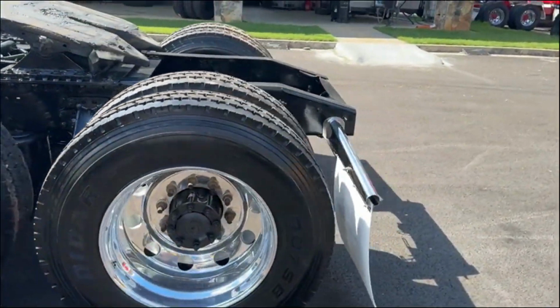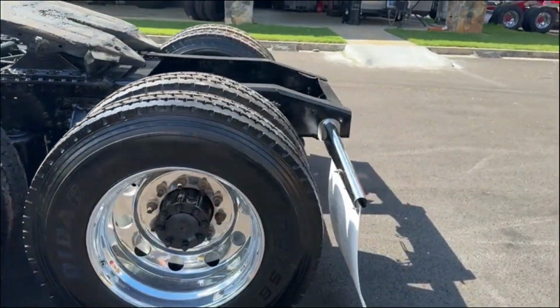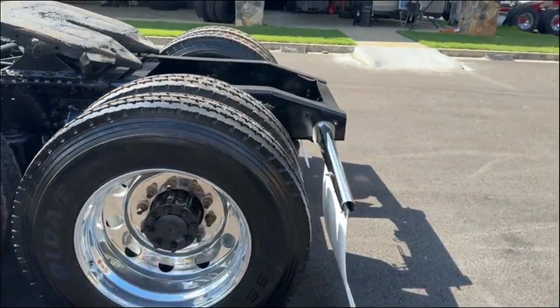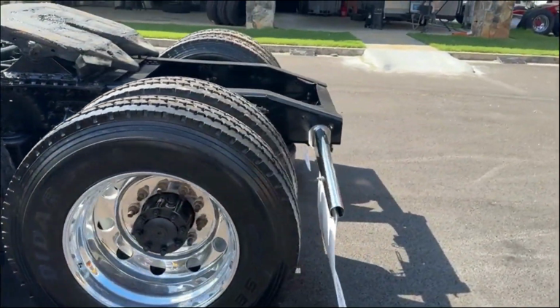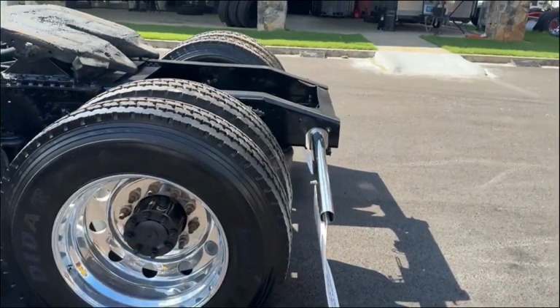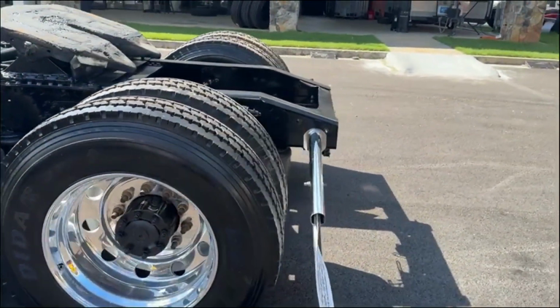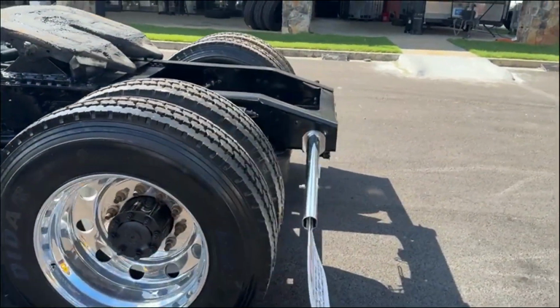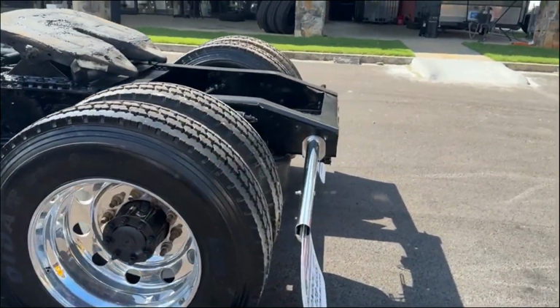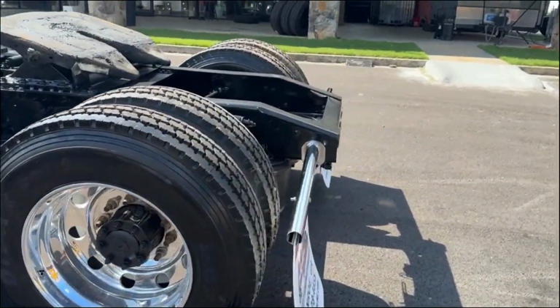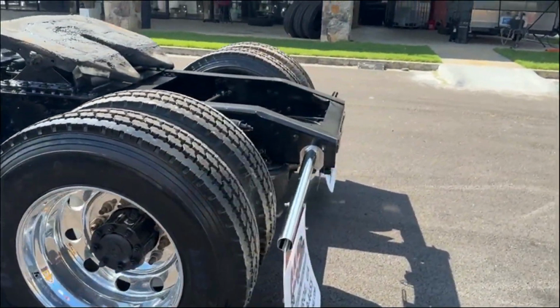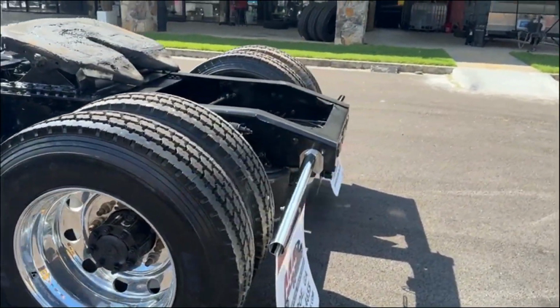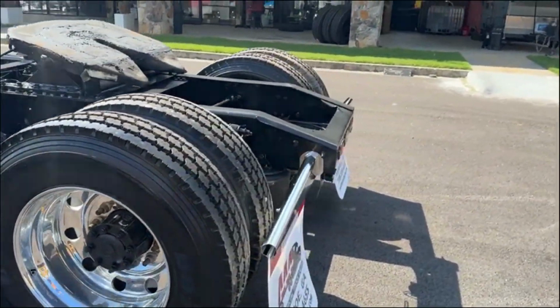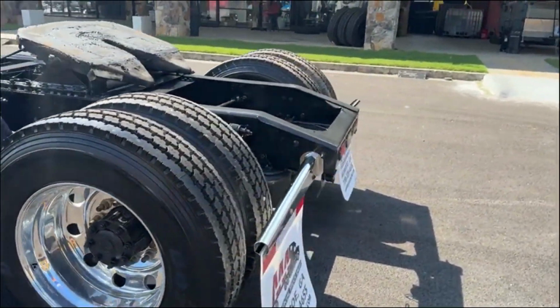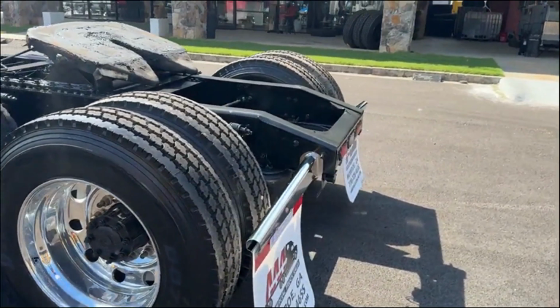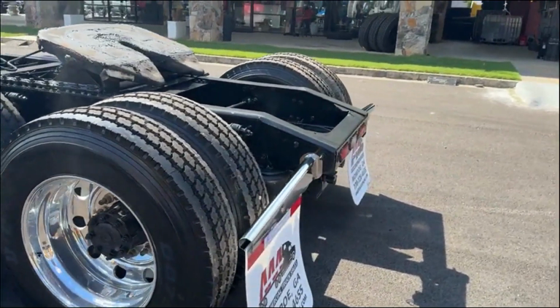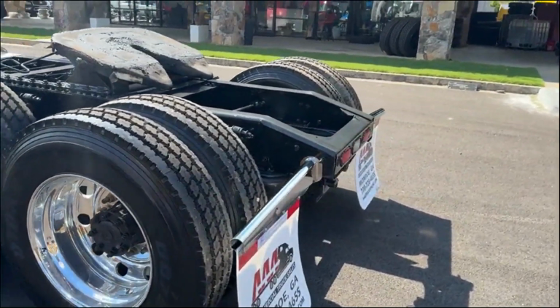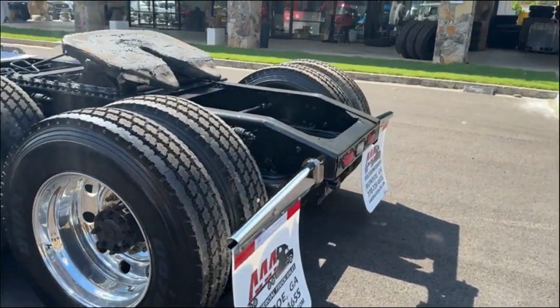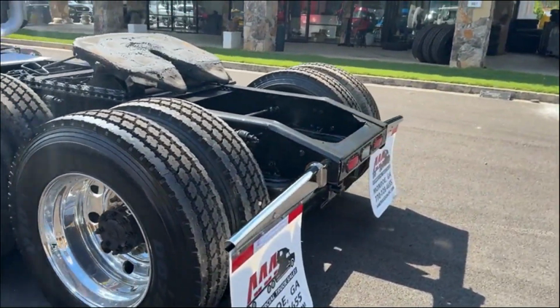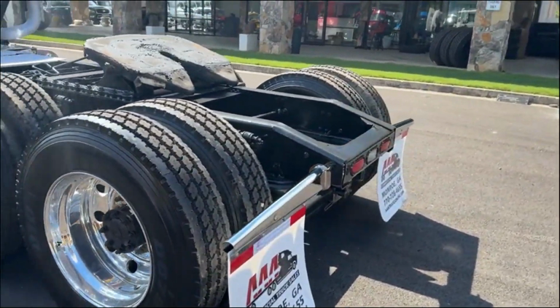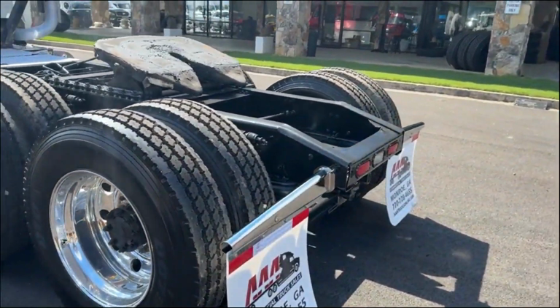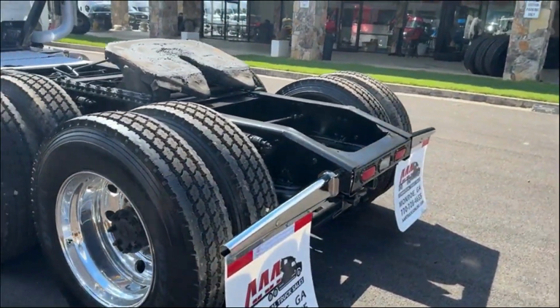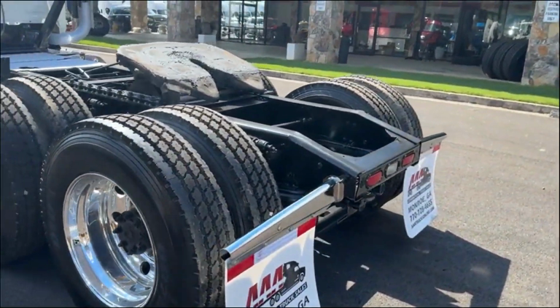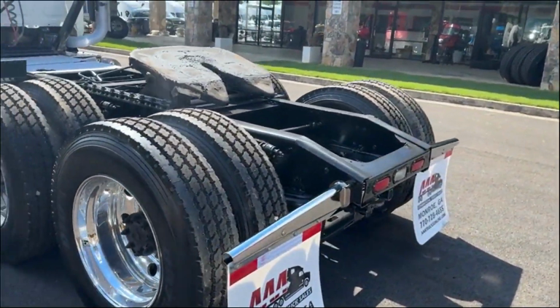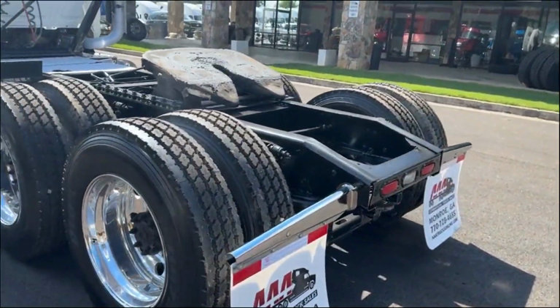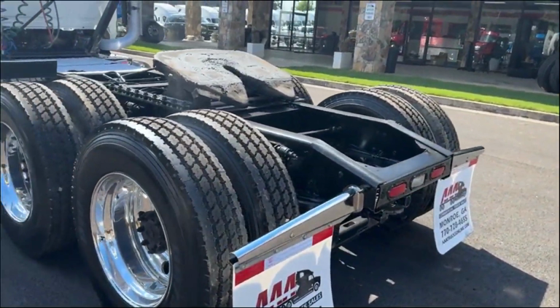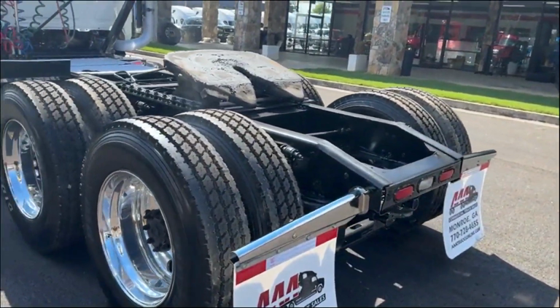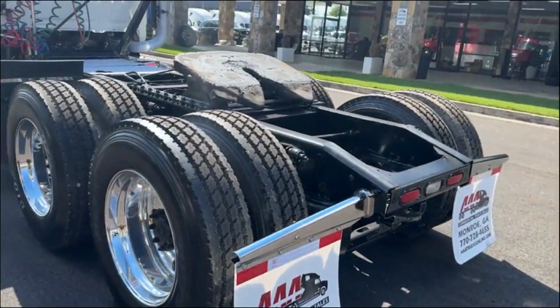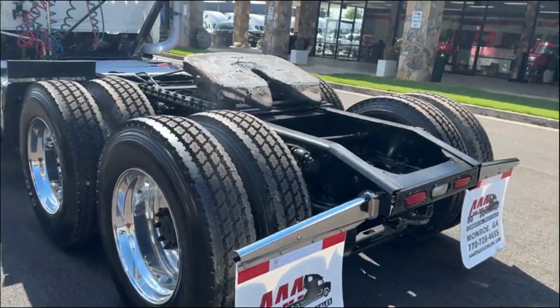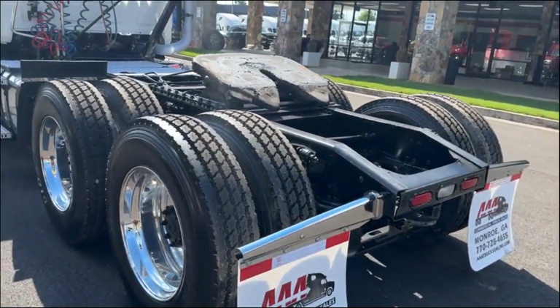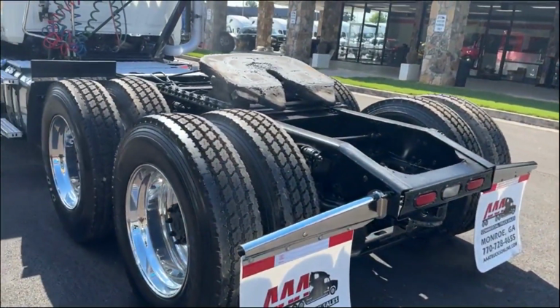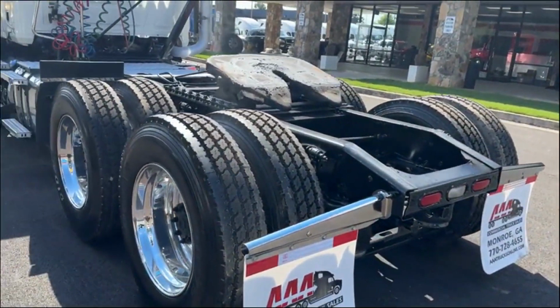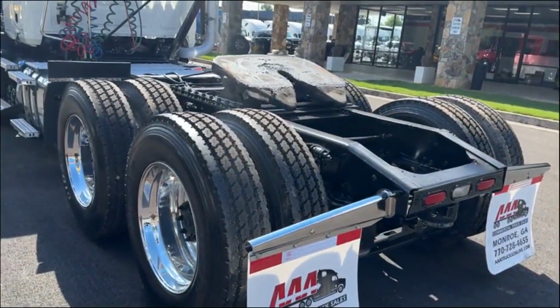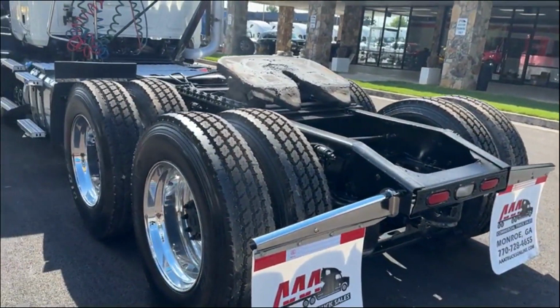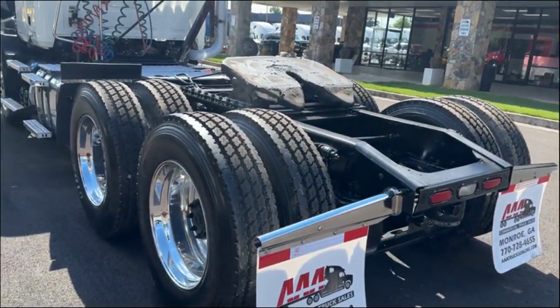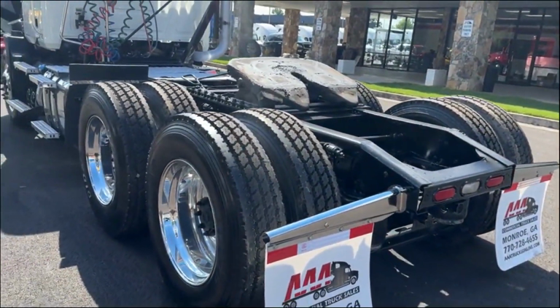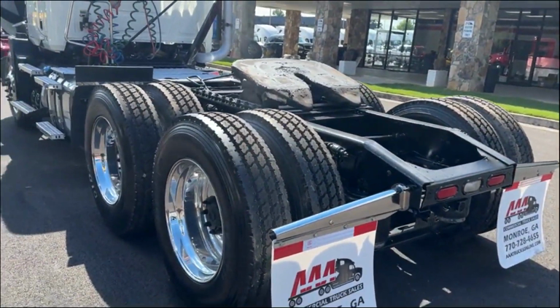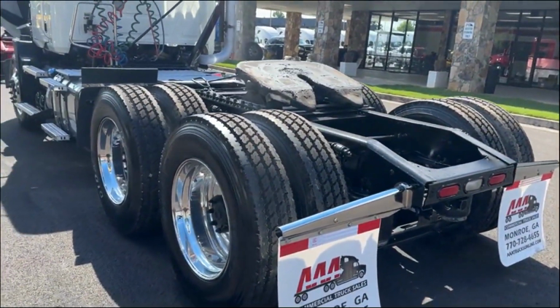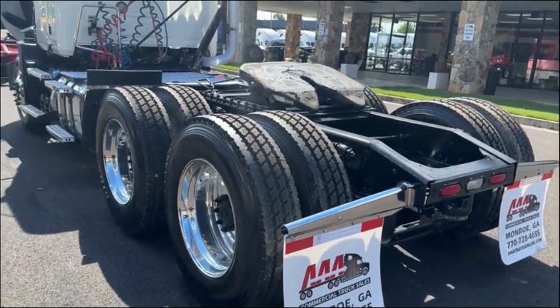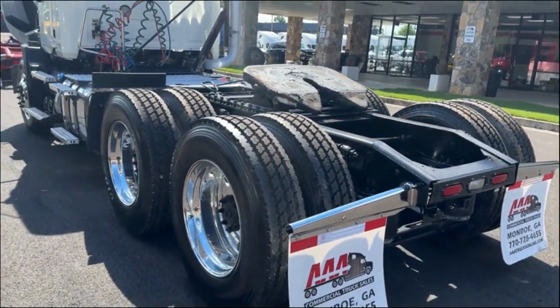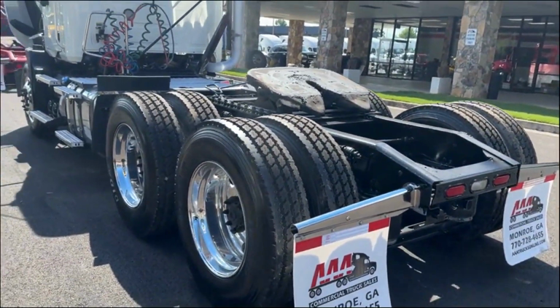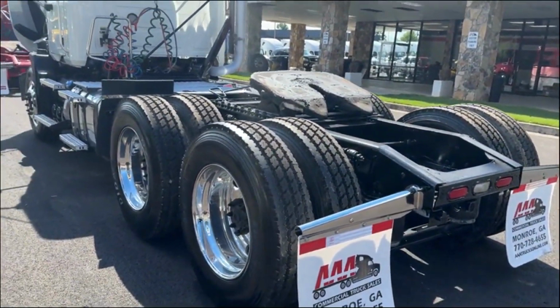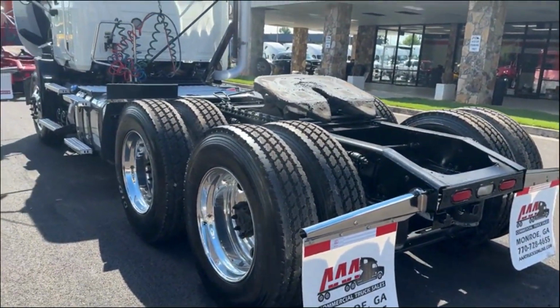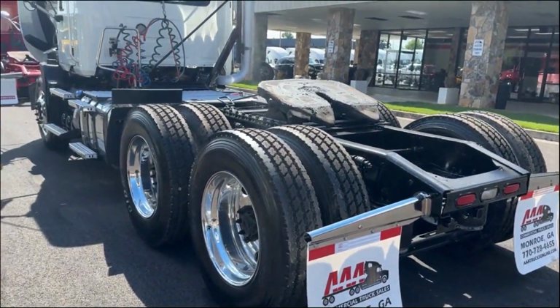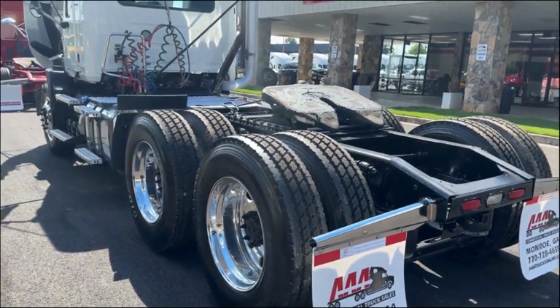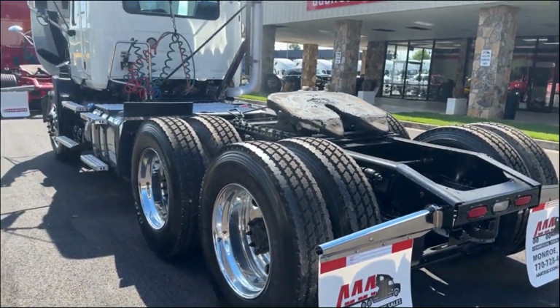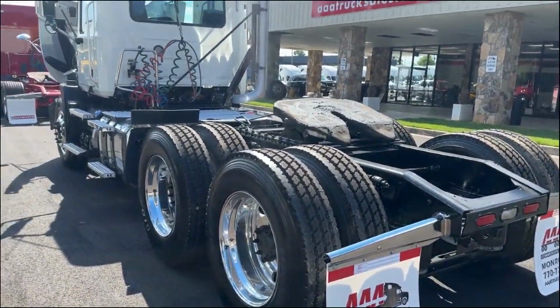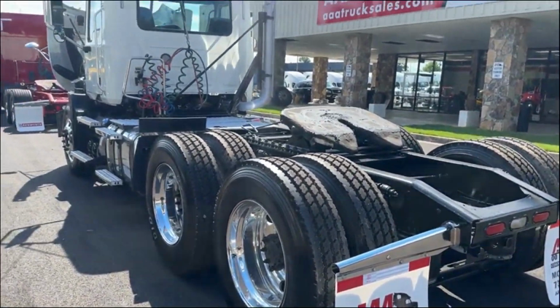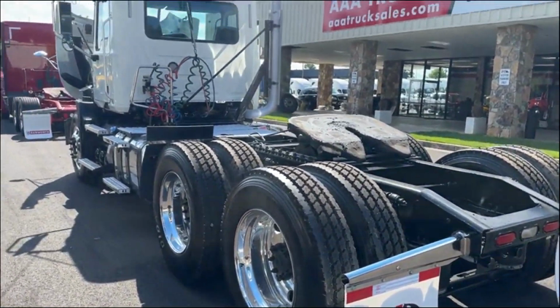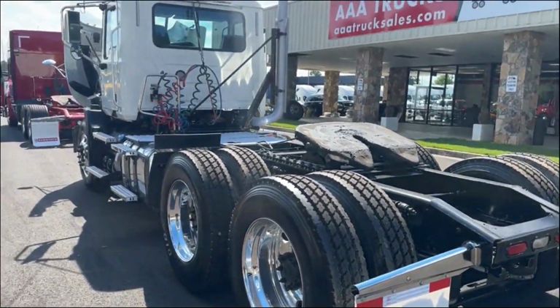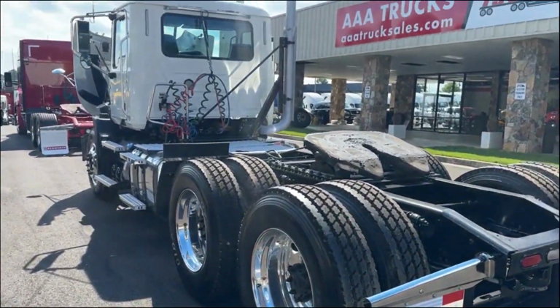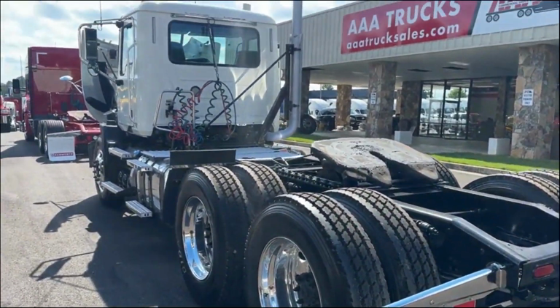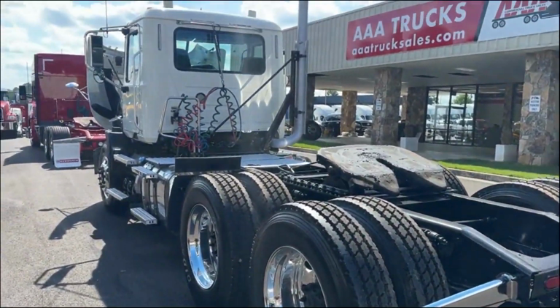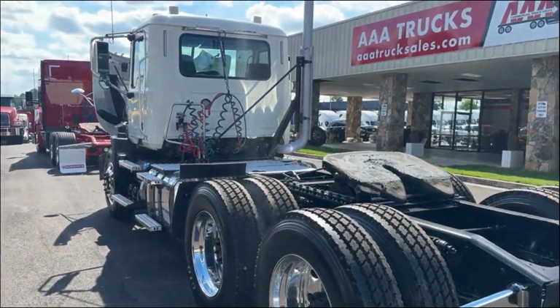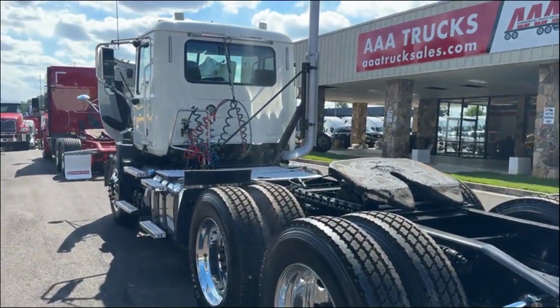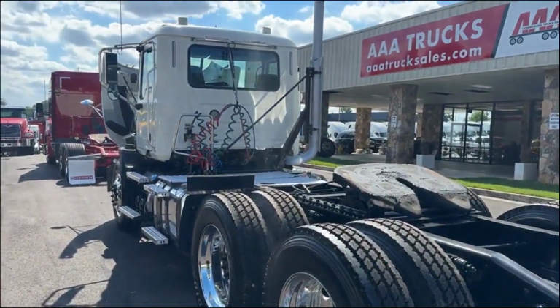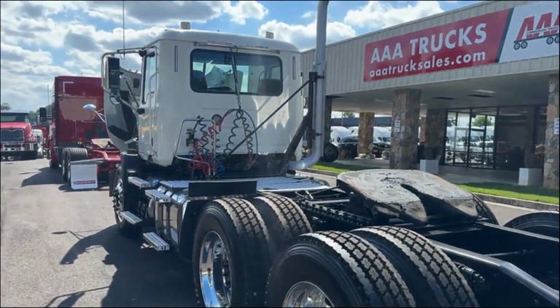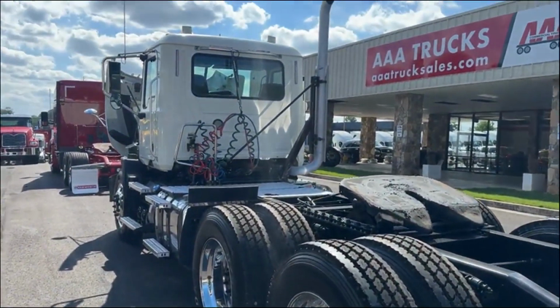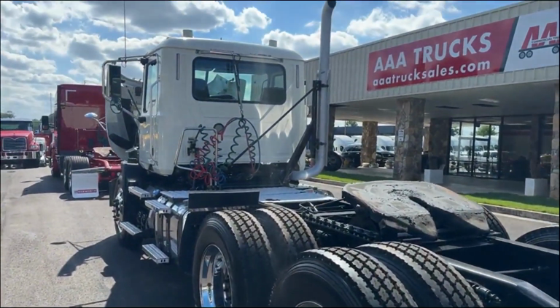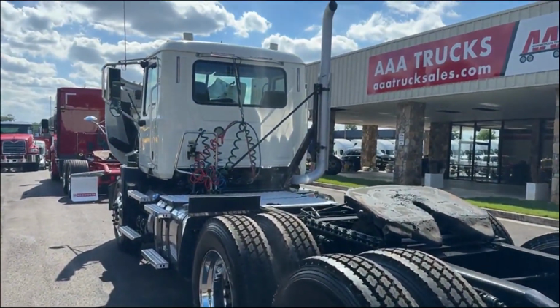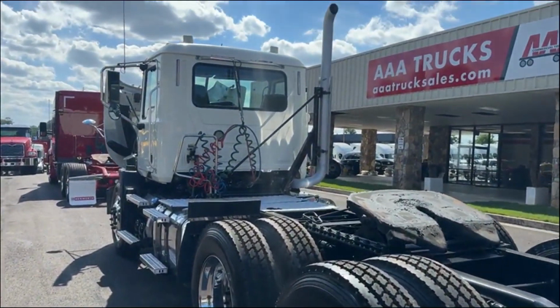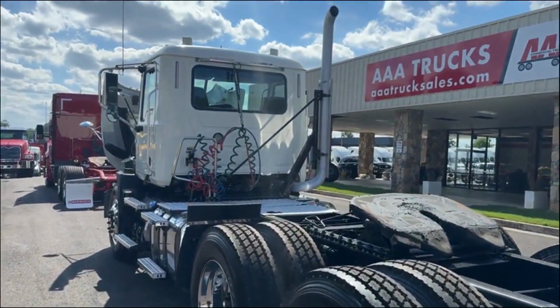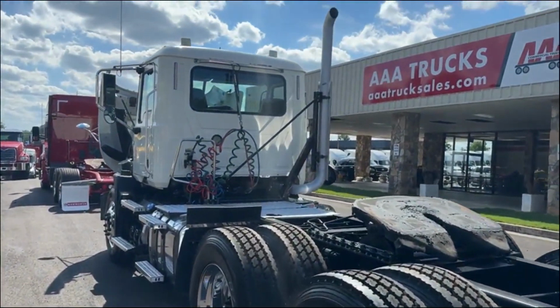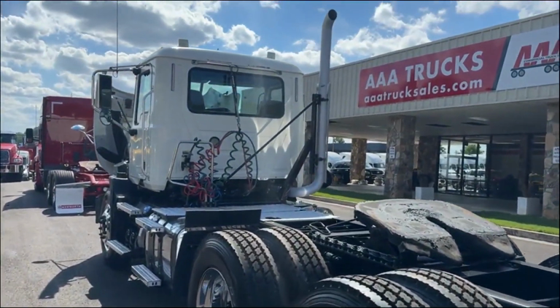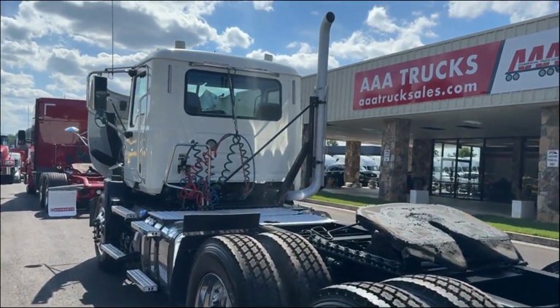Three of these are going to be fully automatic — this one is fully automatic M-Drive. One of them is an 8LL.